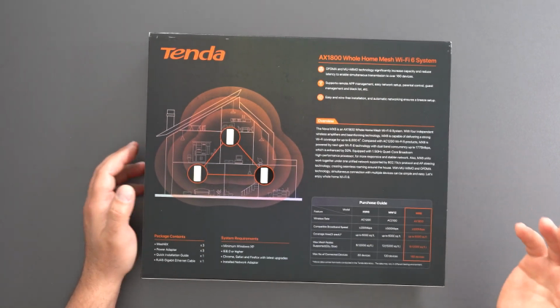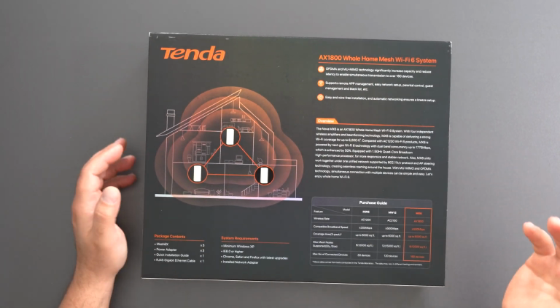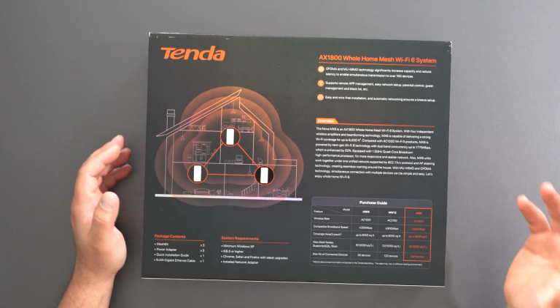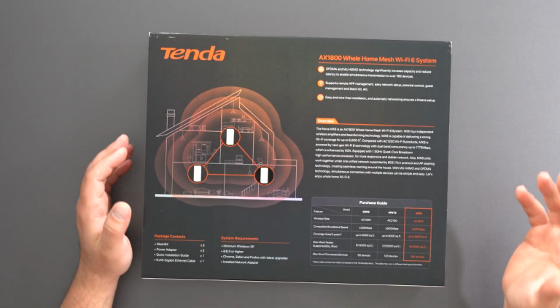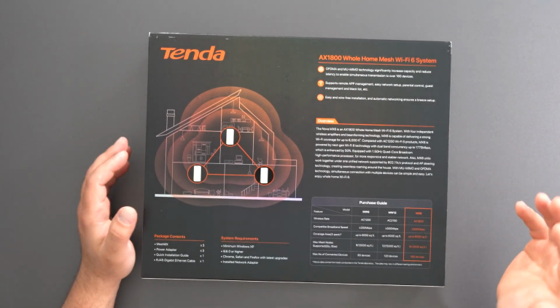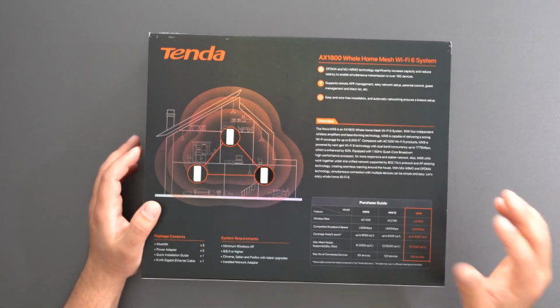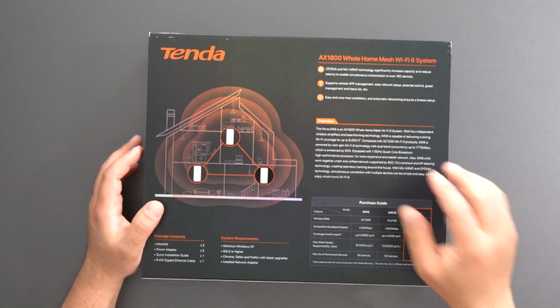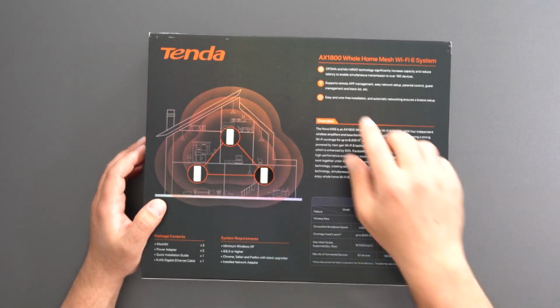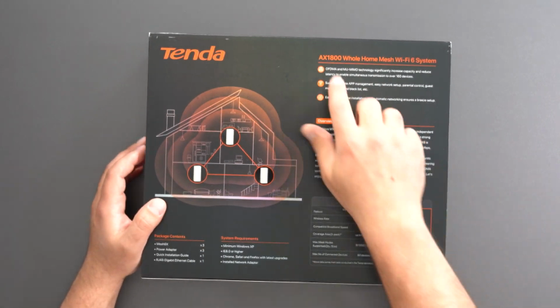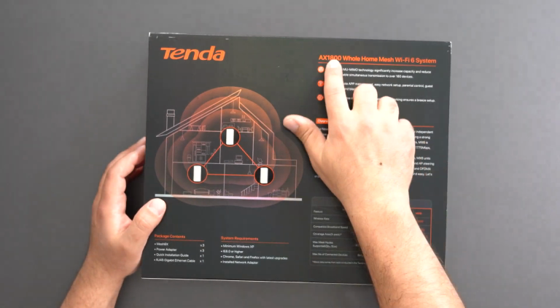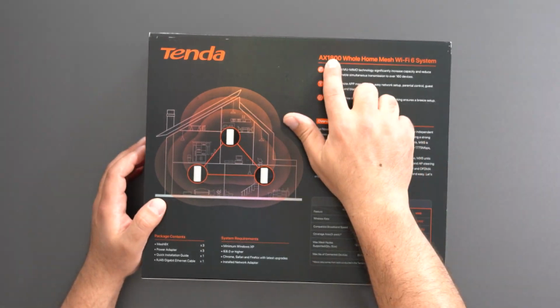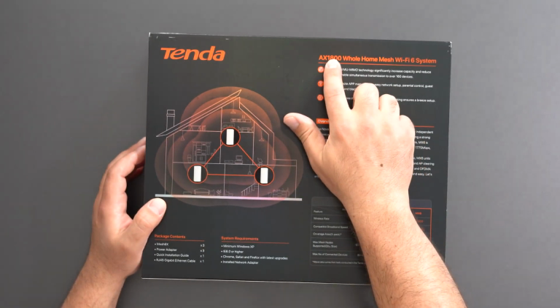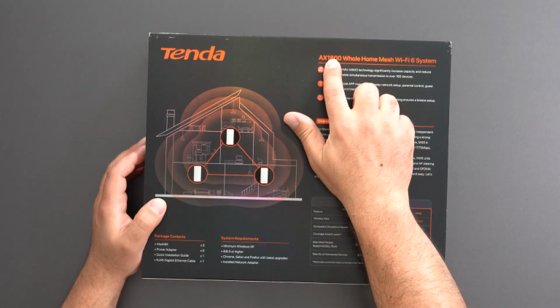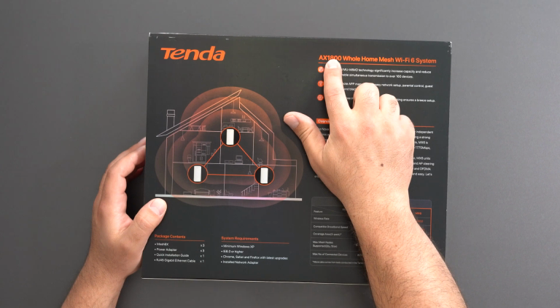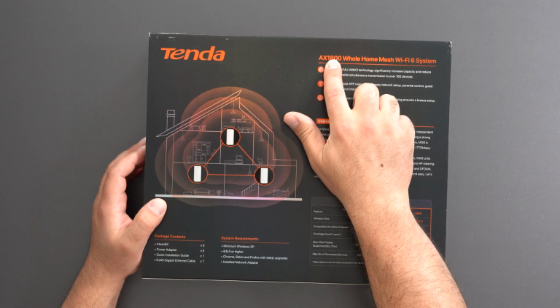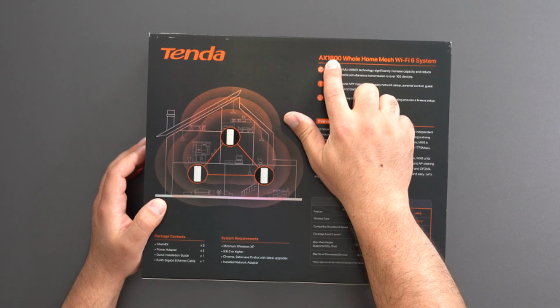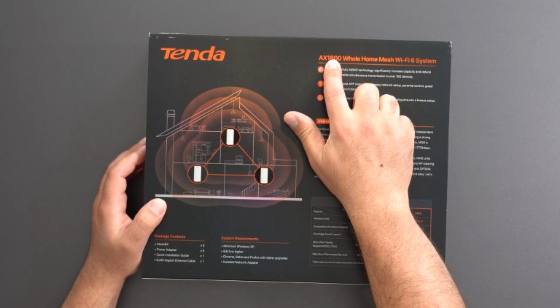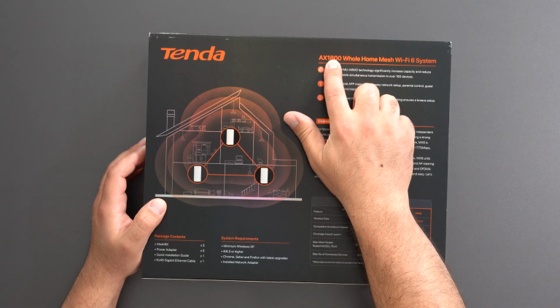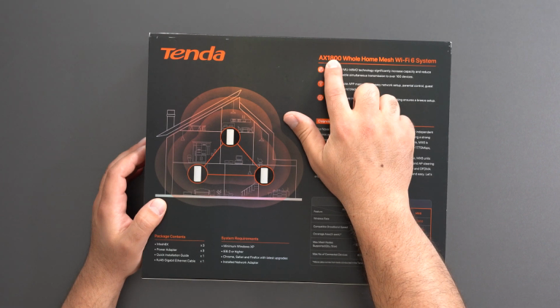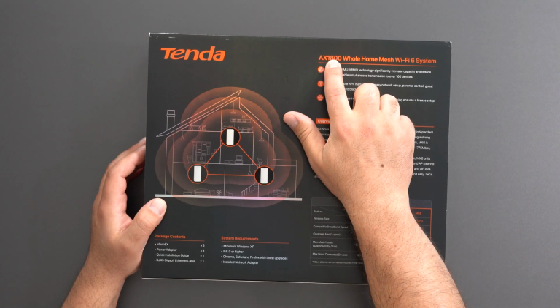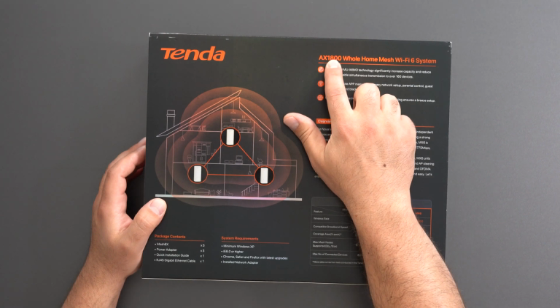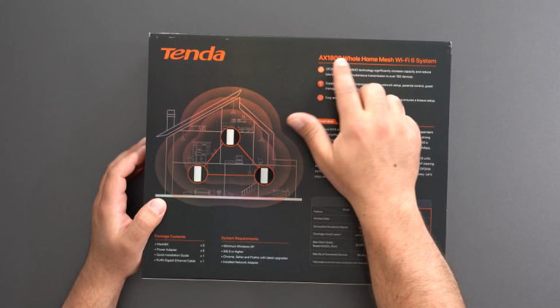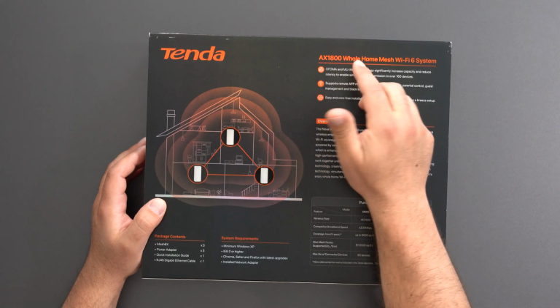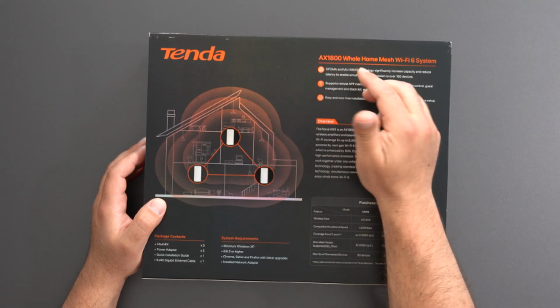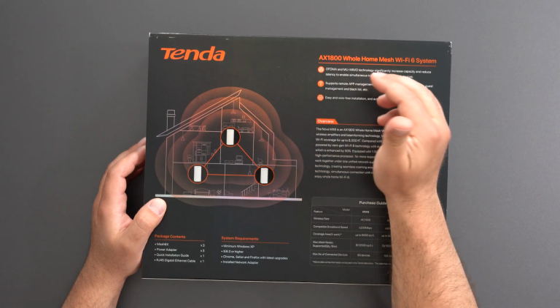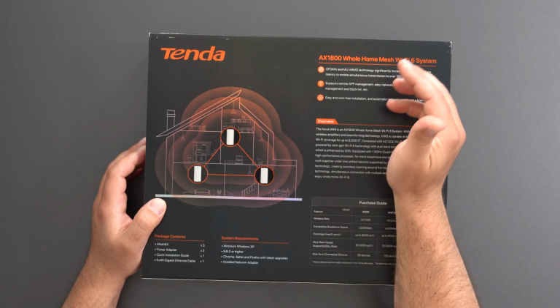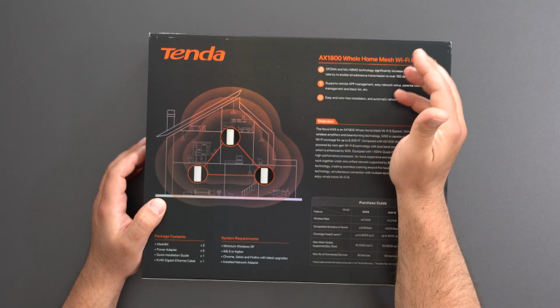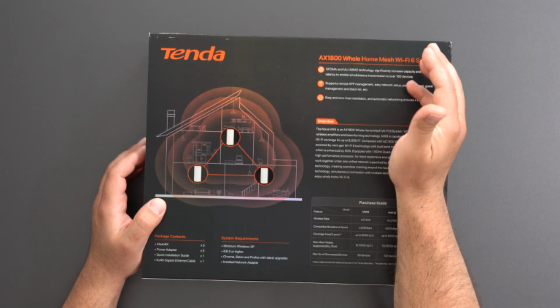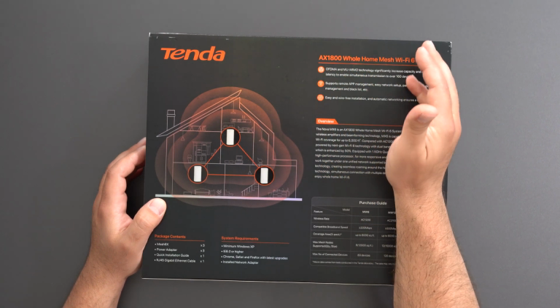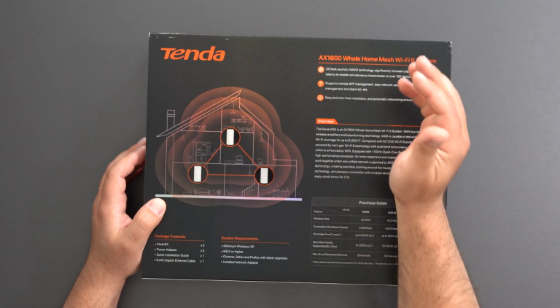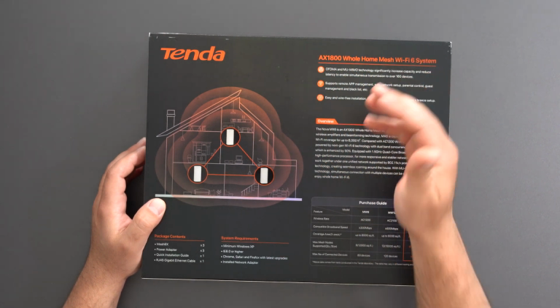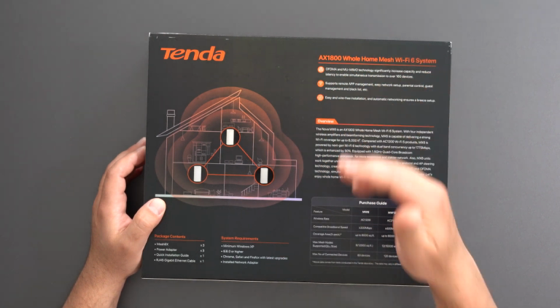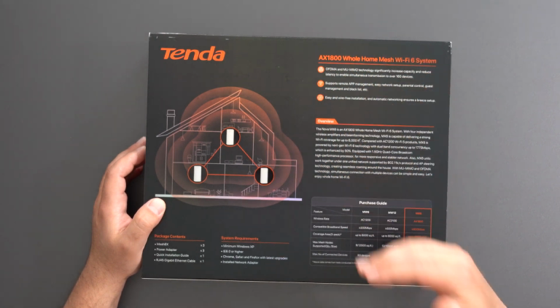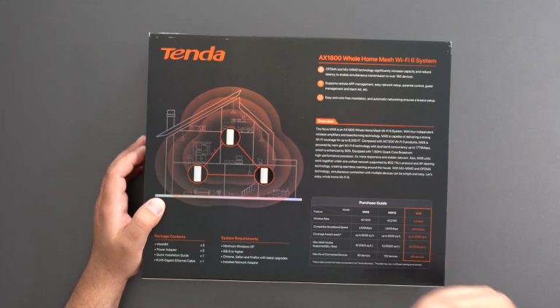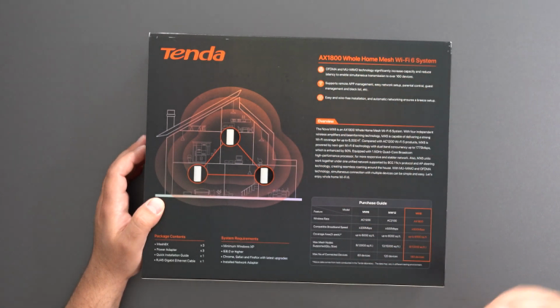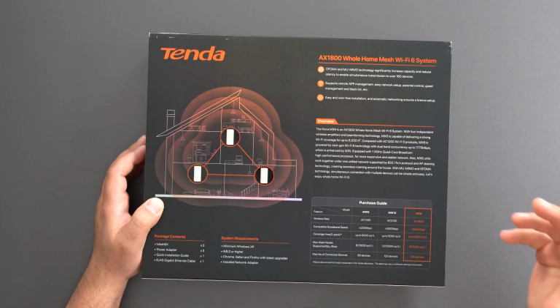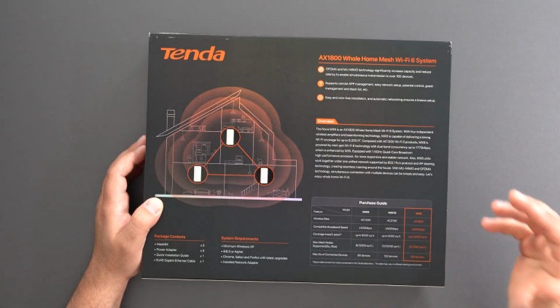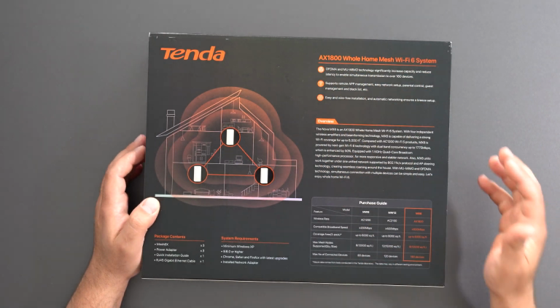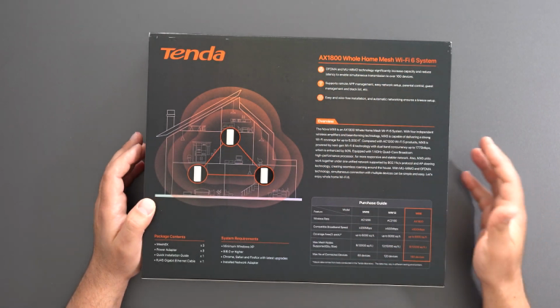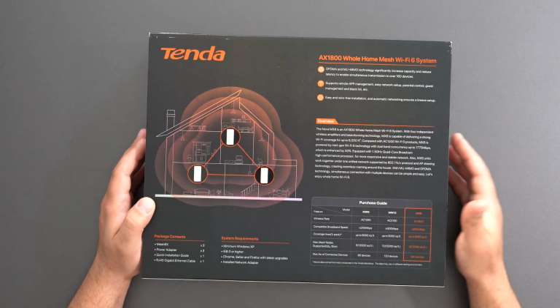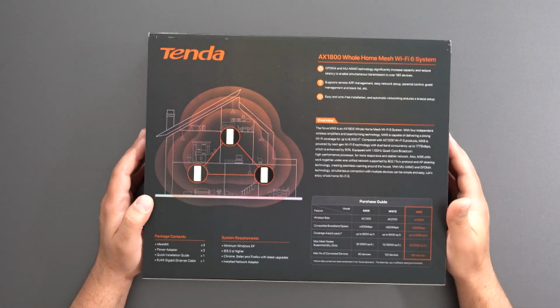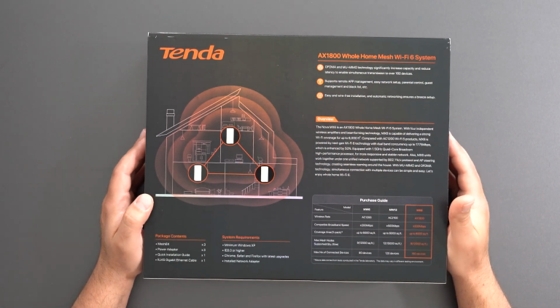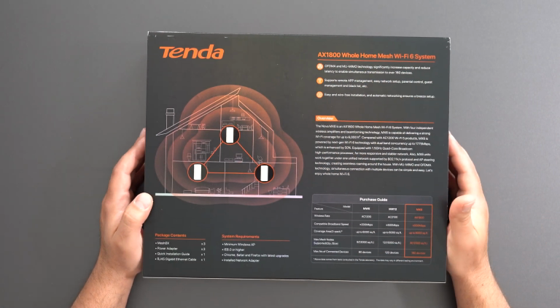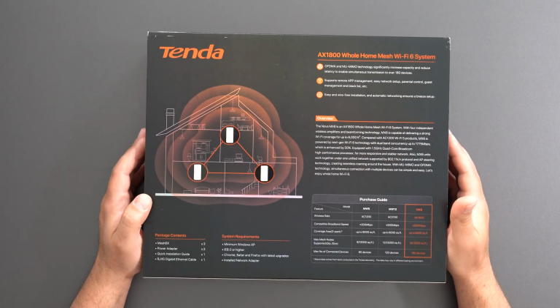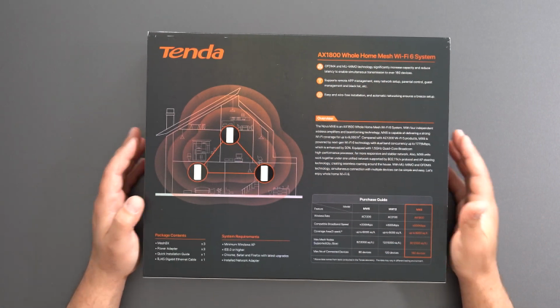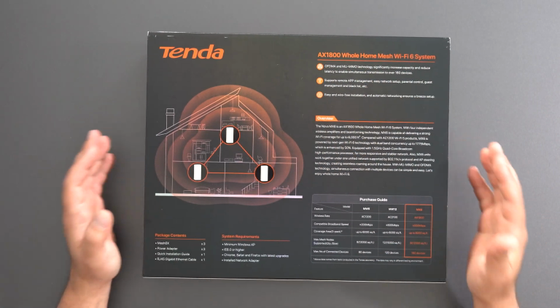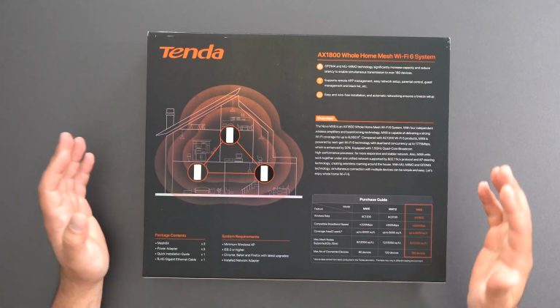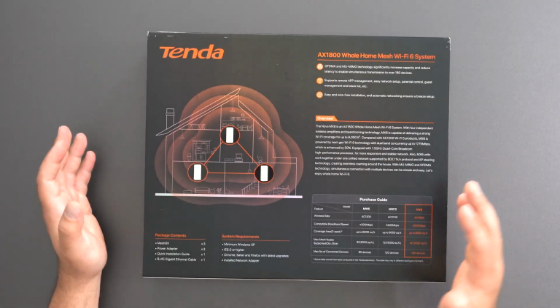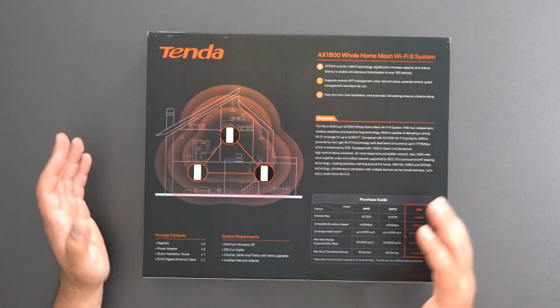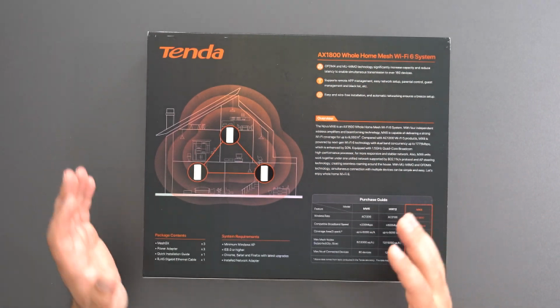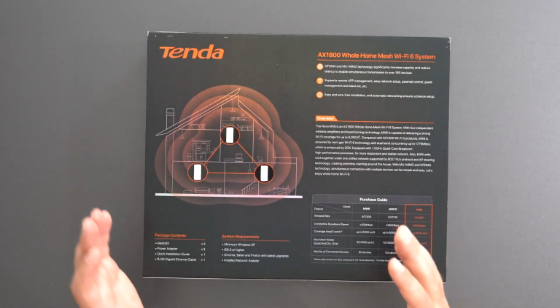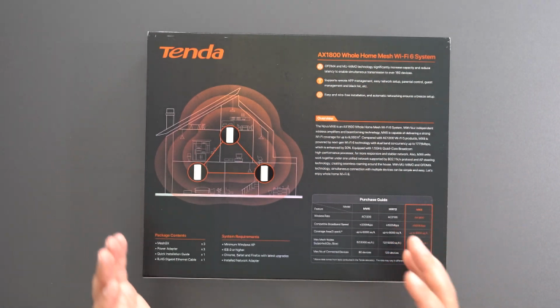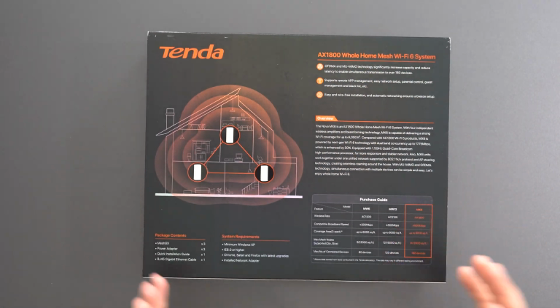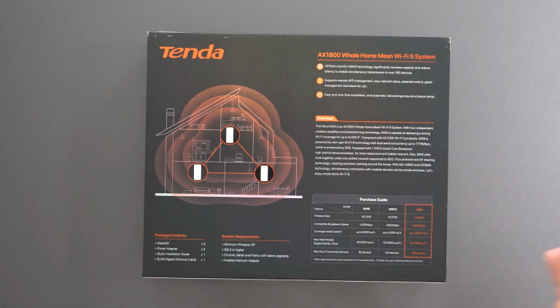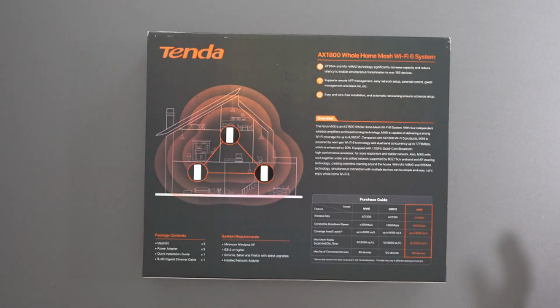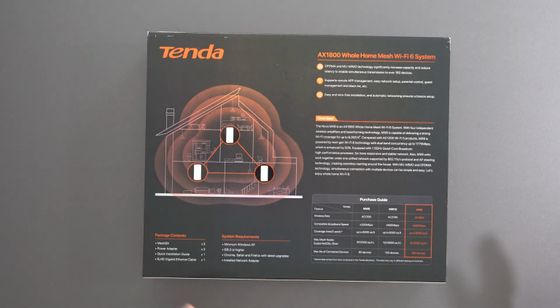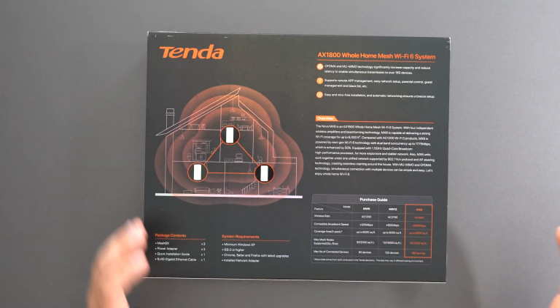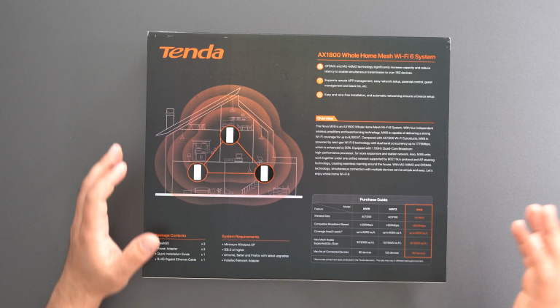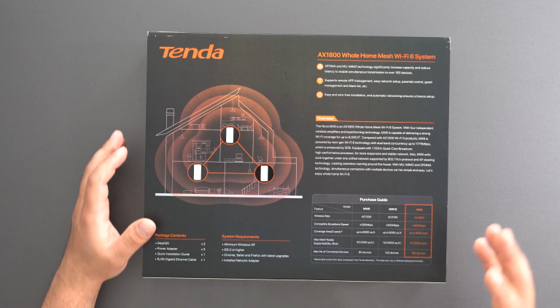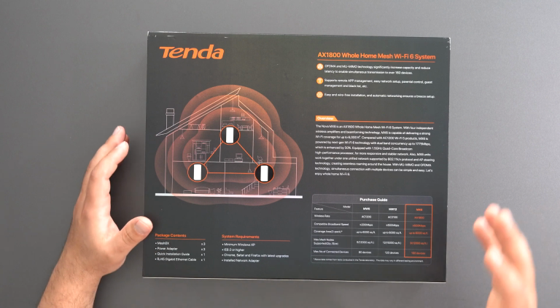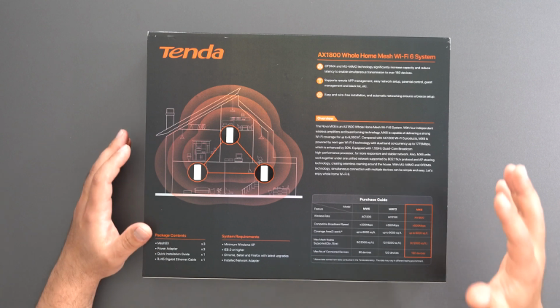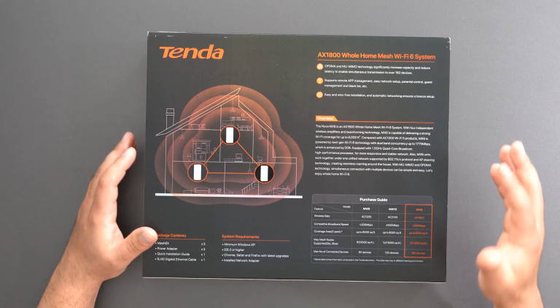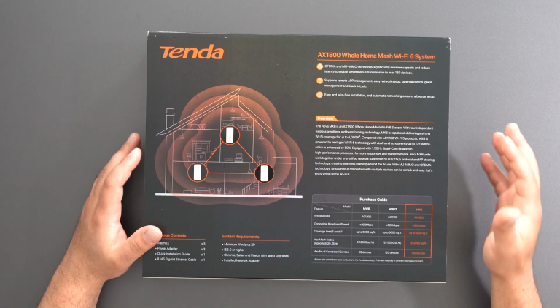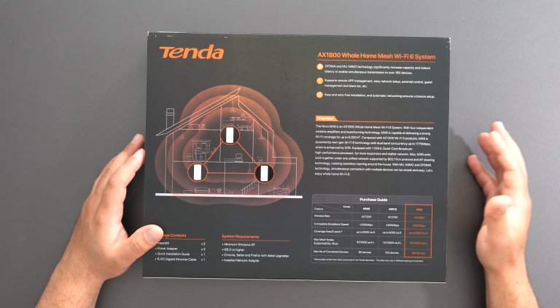Looking at the back, it has a speed rating of AX1800. It is a dual band system and it's more of a budget-friendly mesh system.